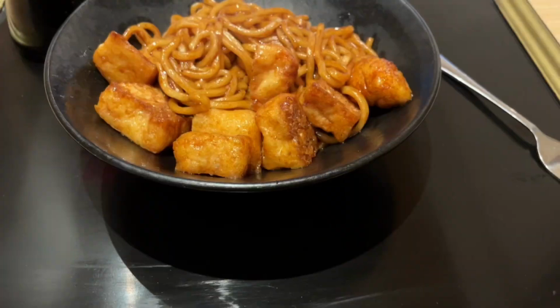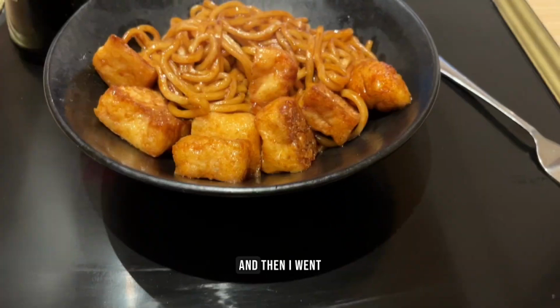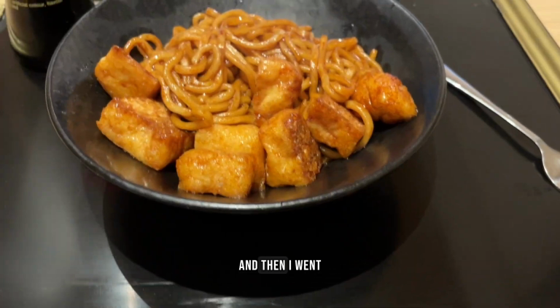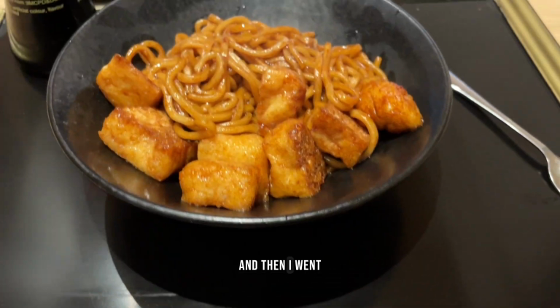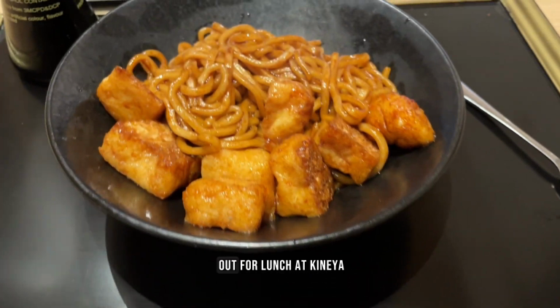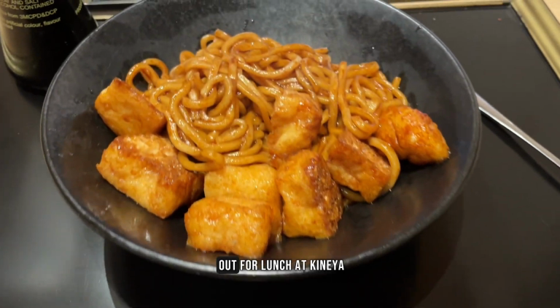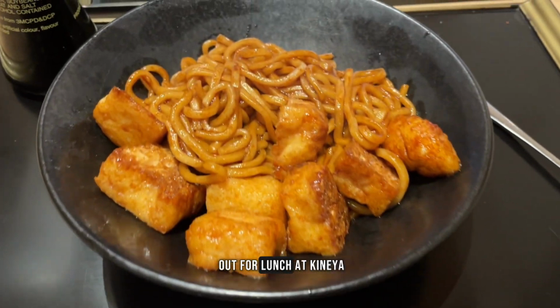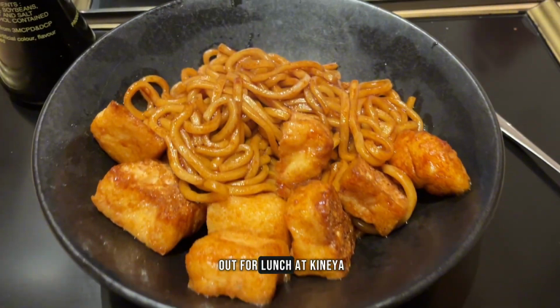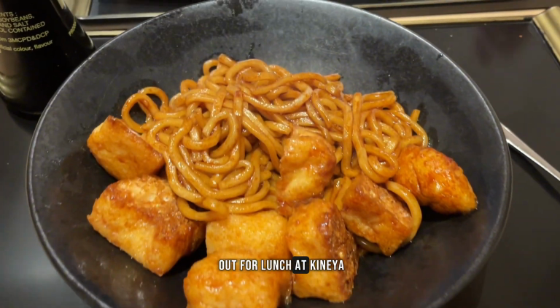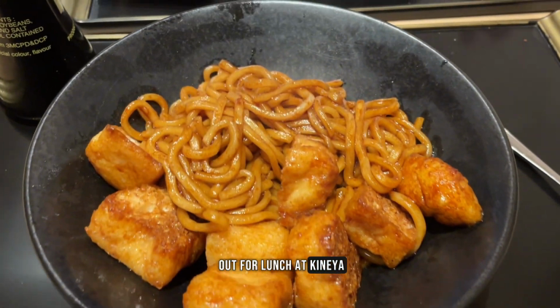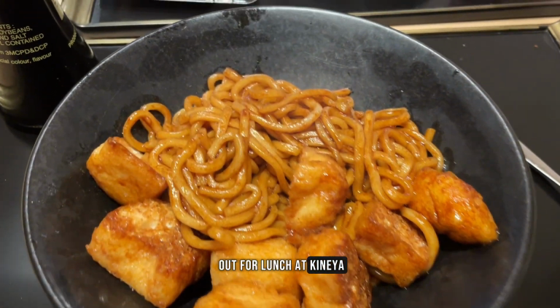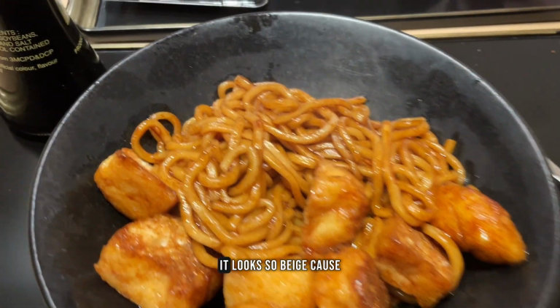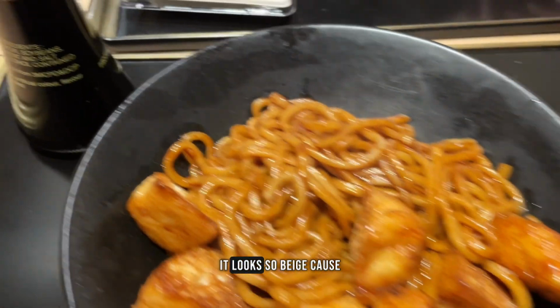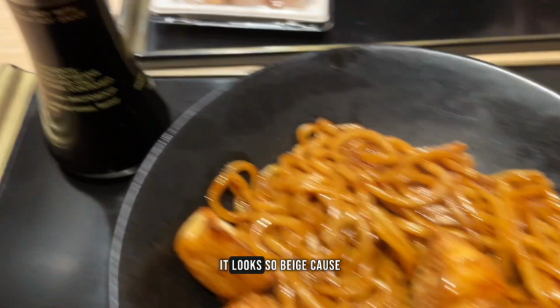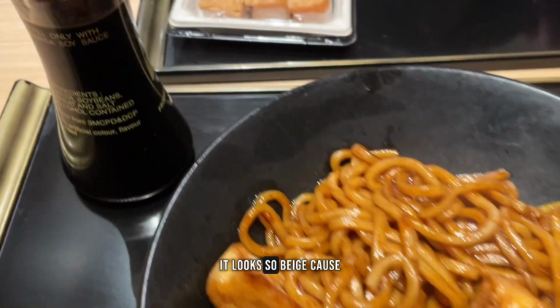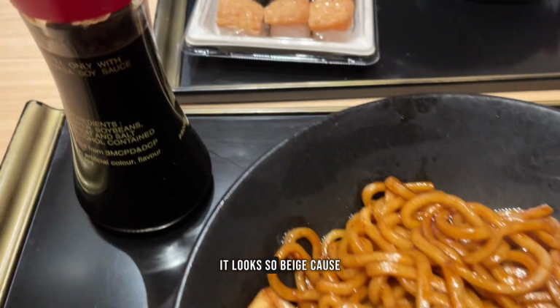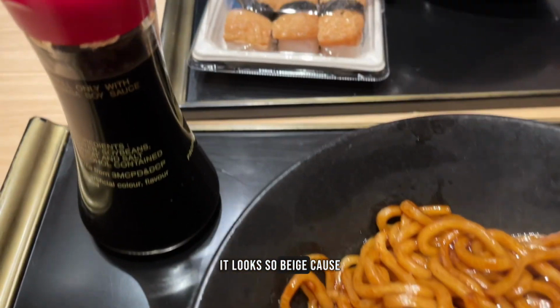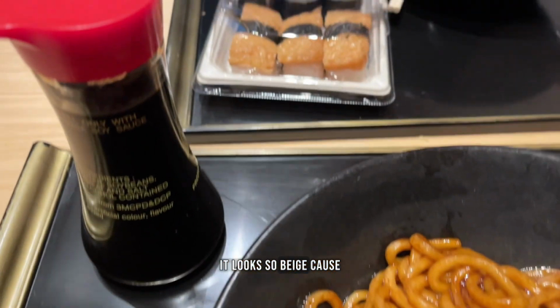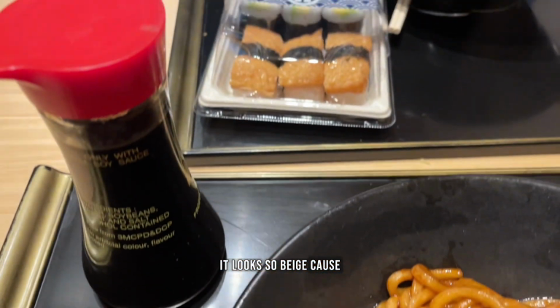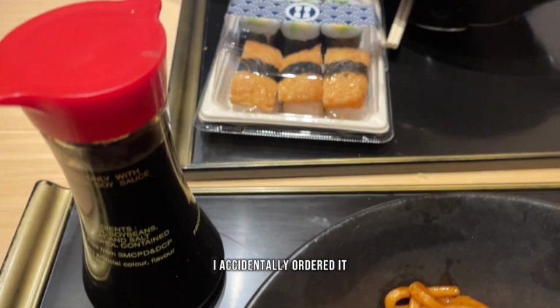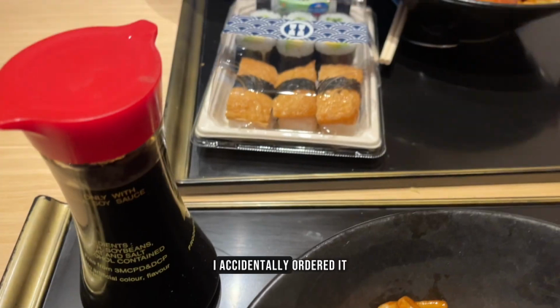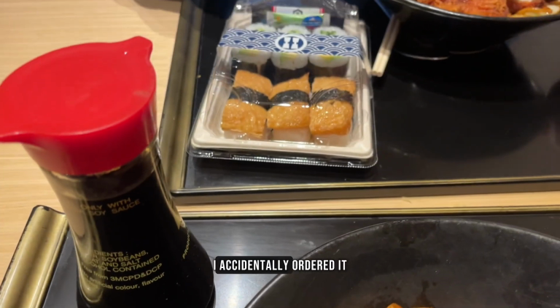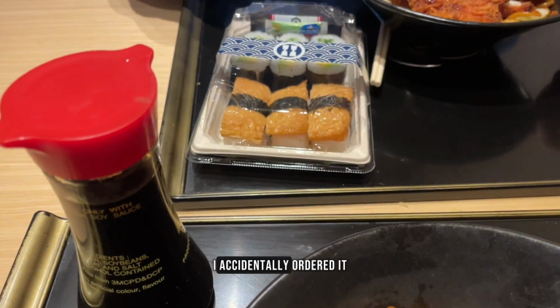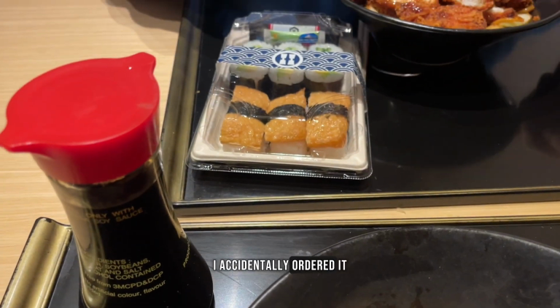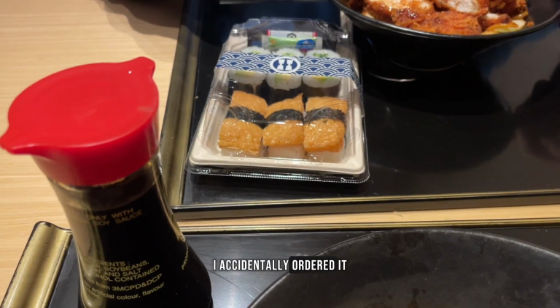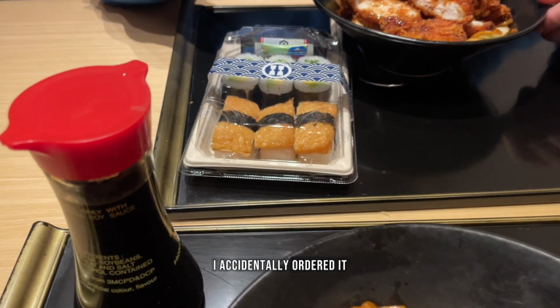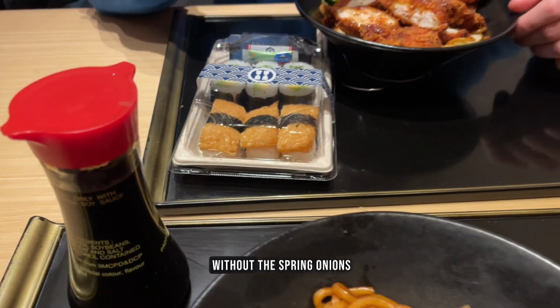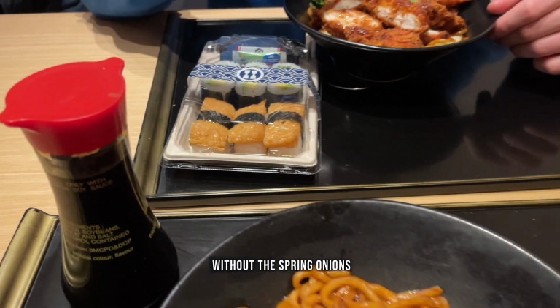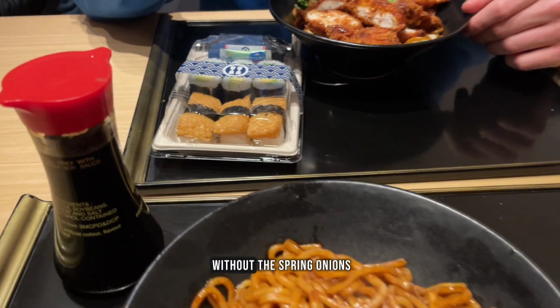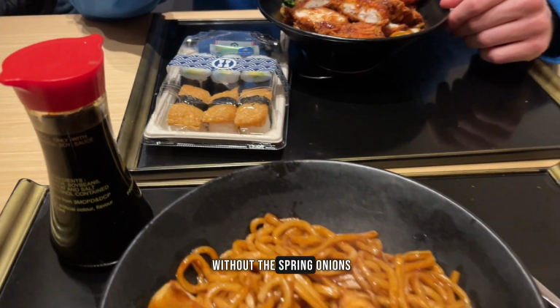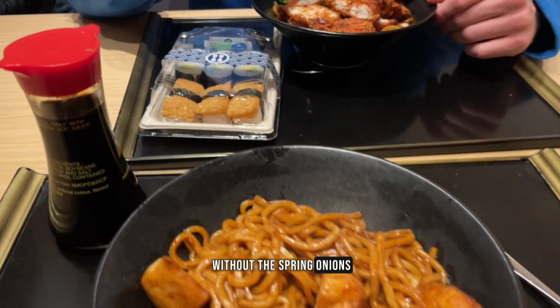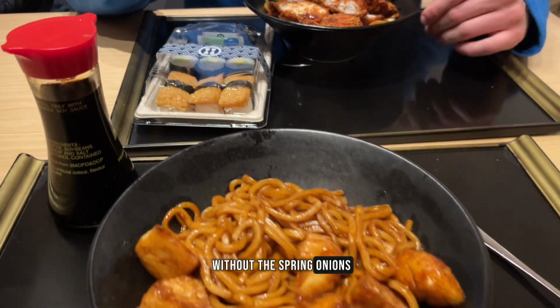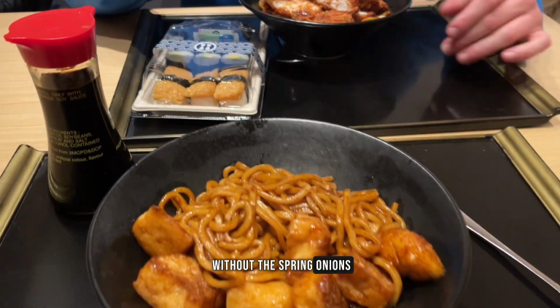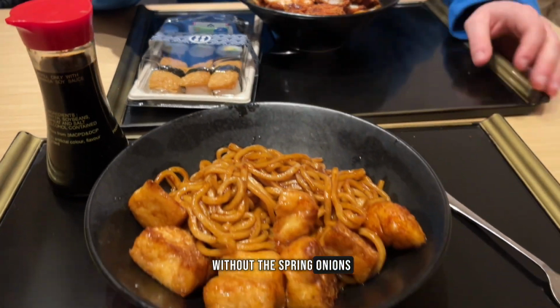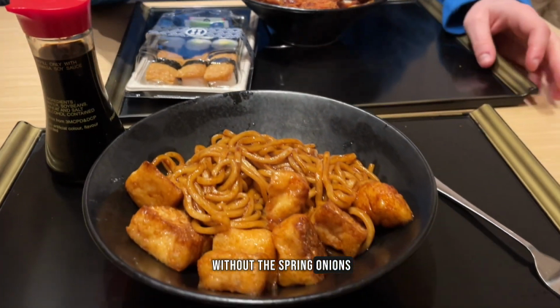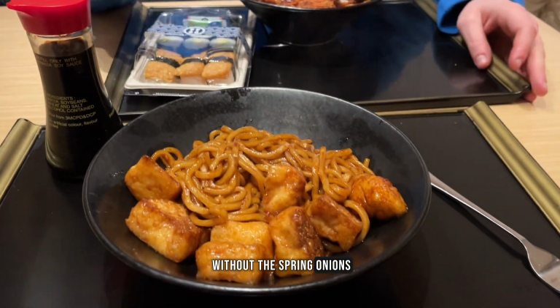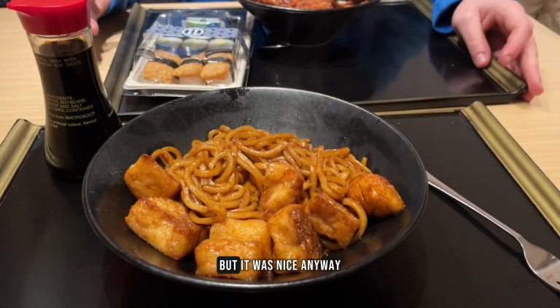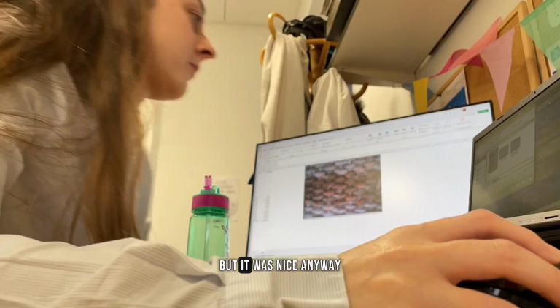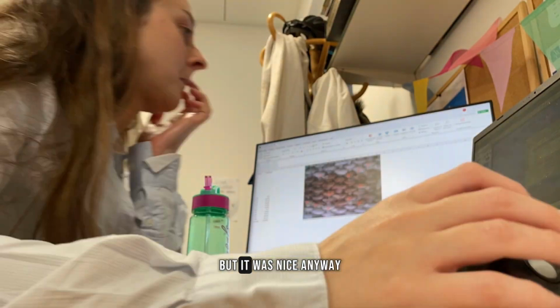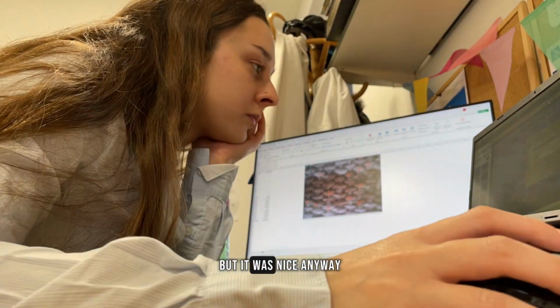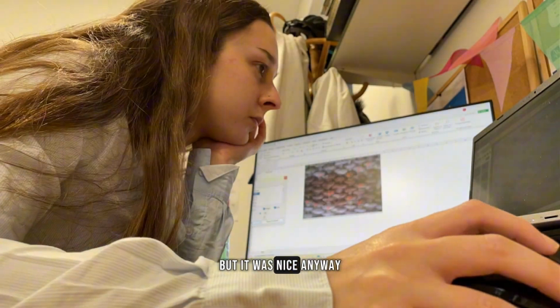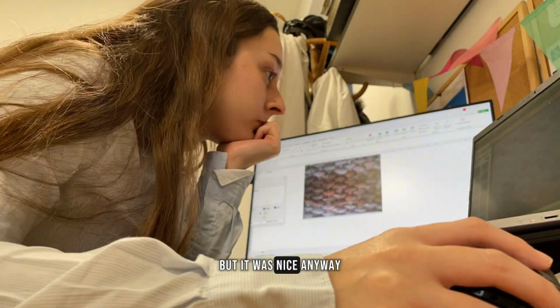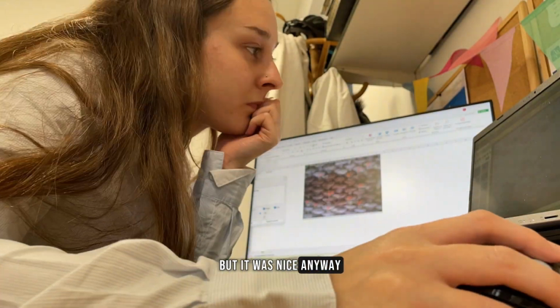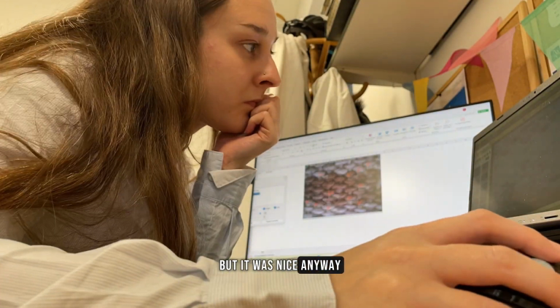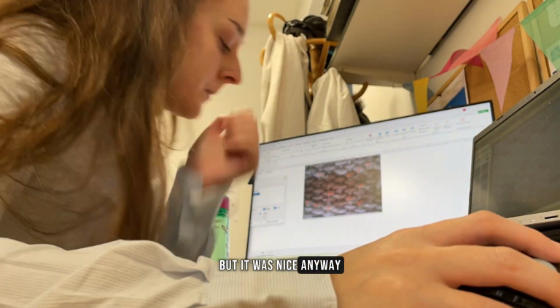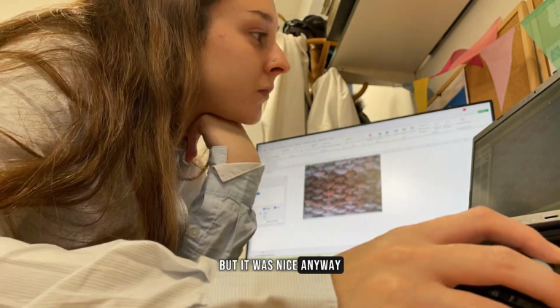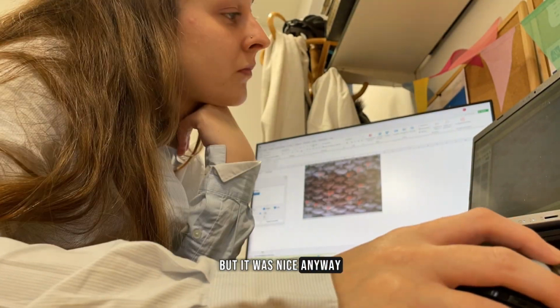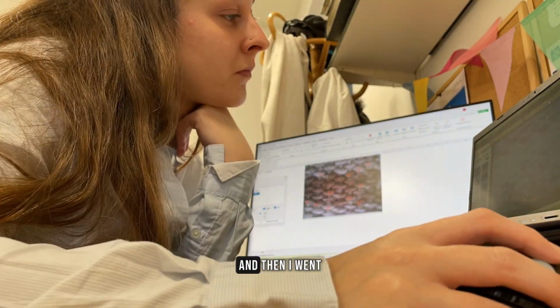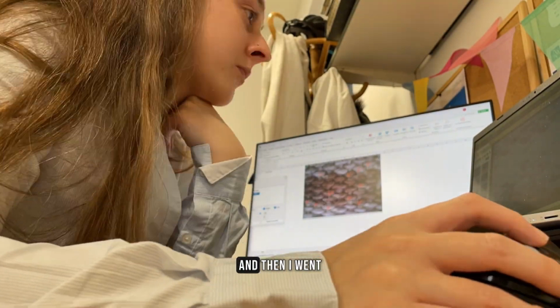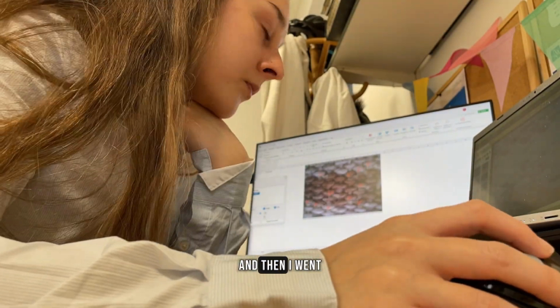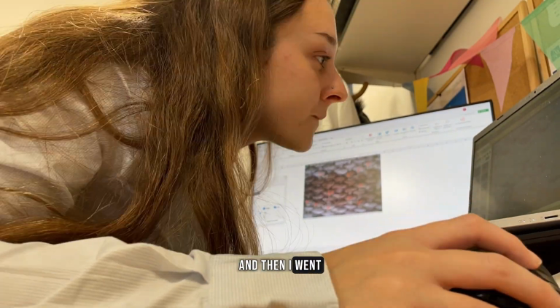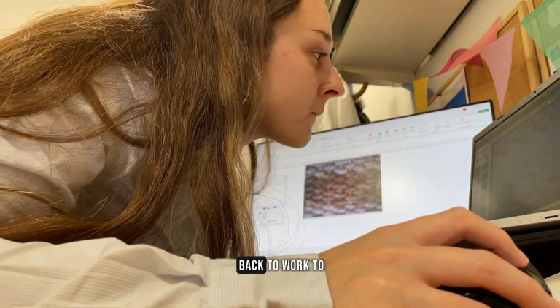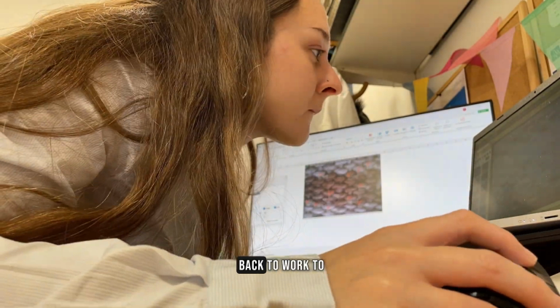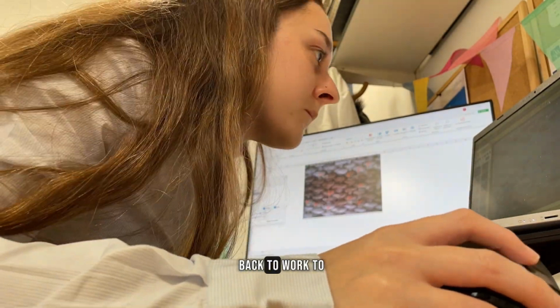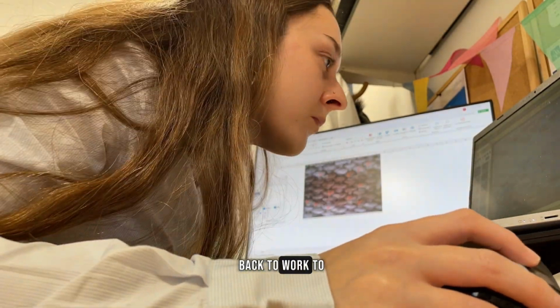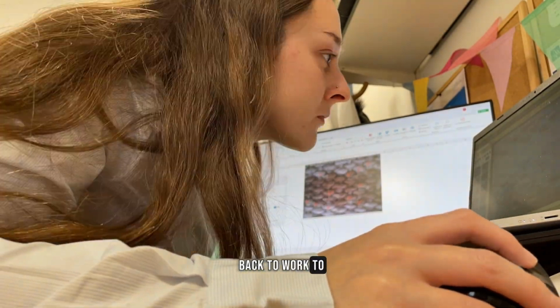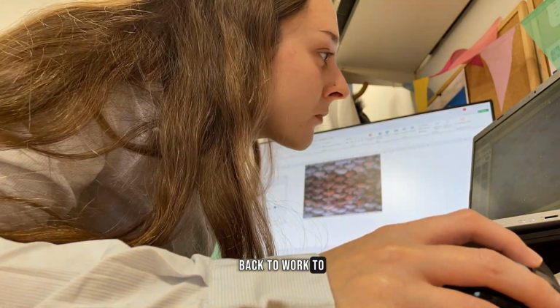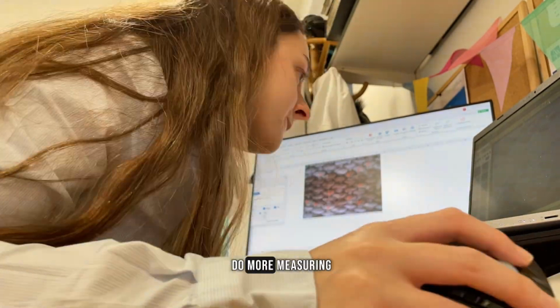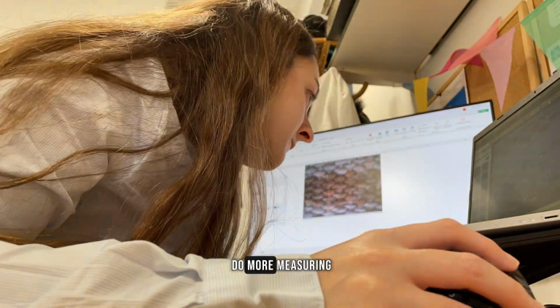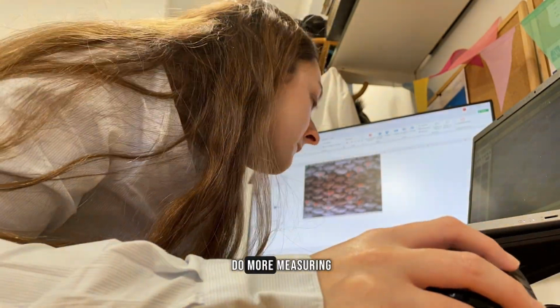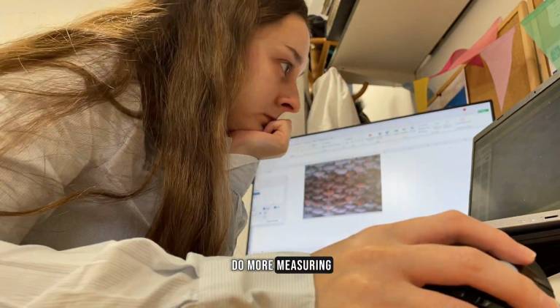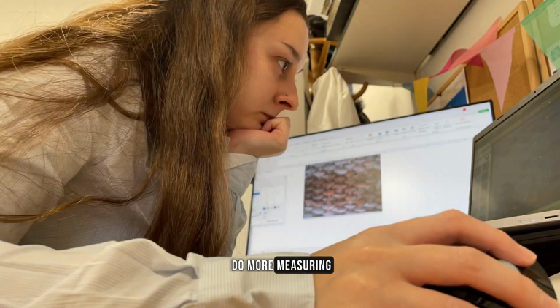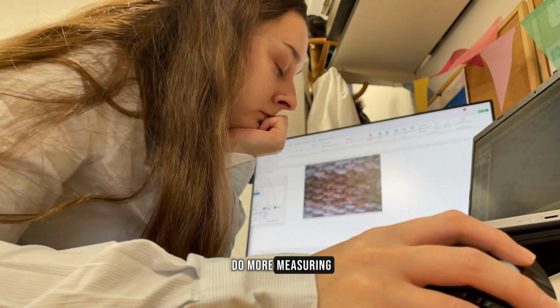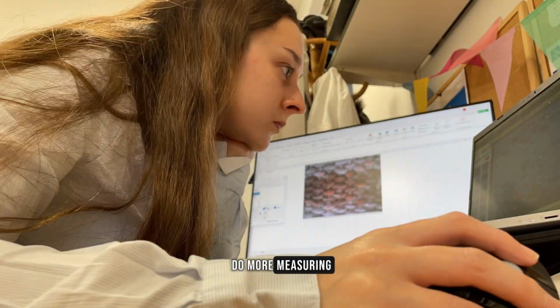Then I went out for lunch. It looked very beige because I accidentally ordered without the spring onions, but it was nice anyway. Then I went back to work to do more measuring.